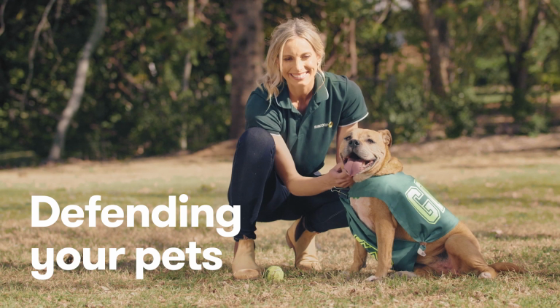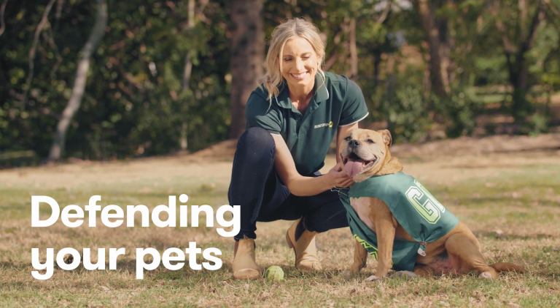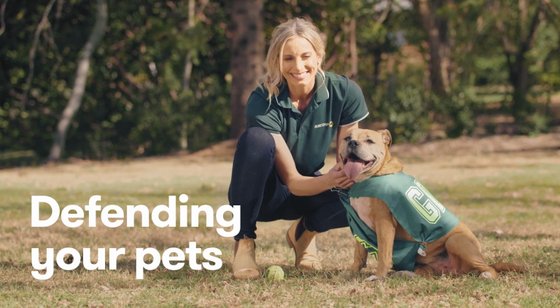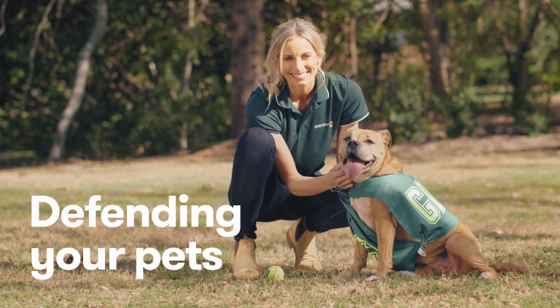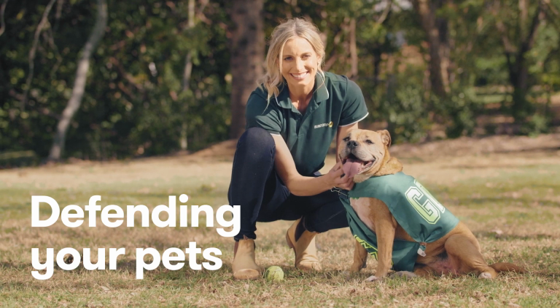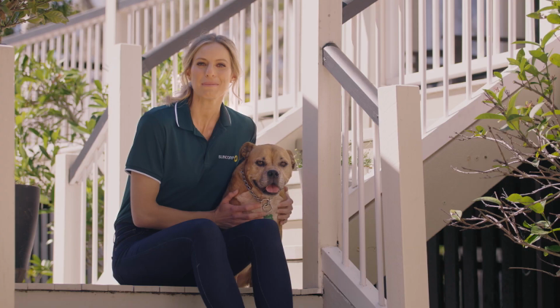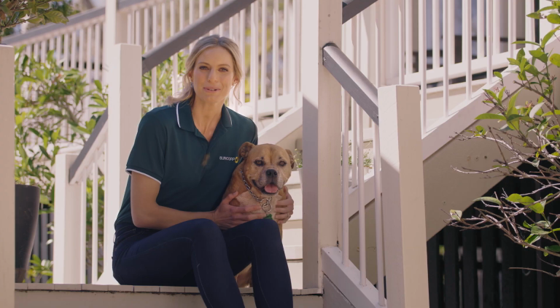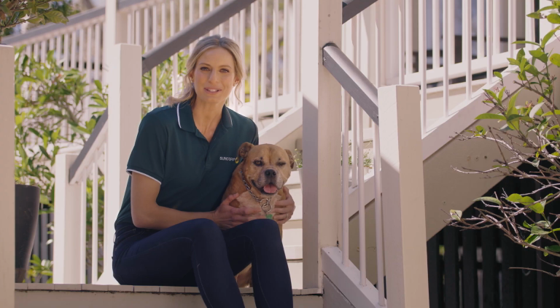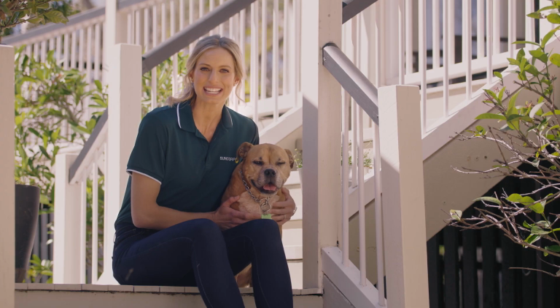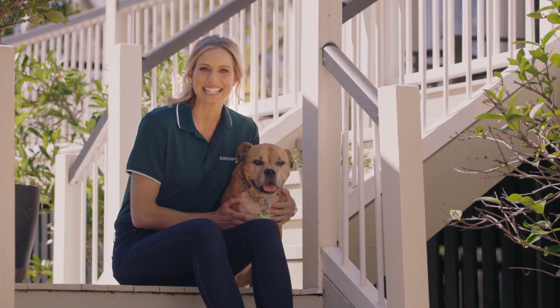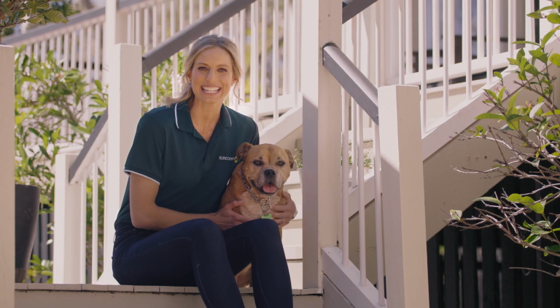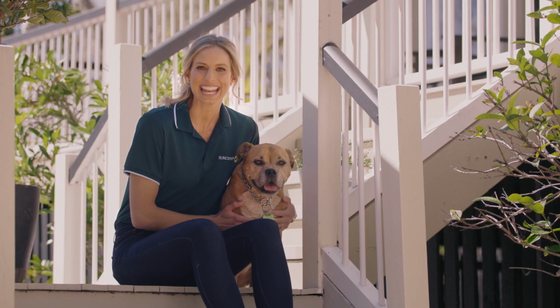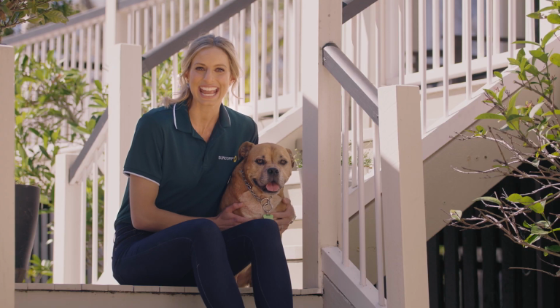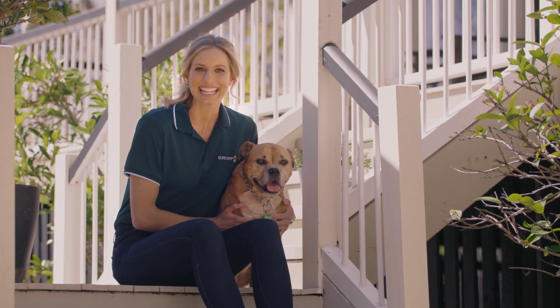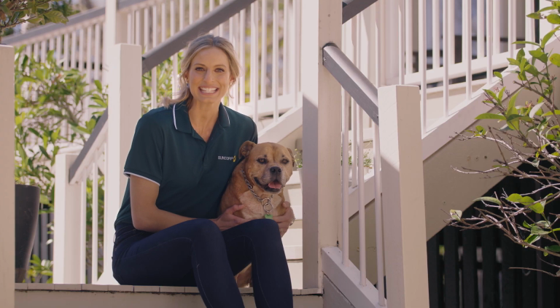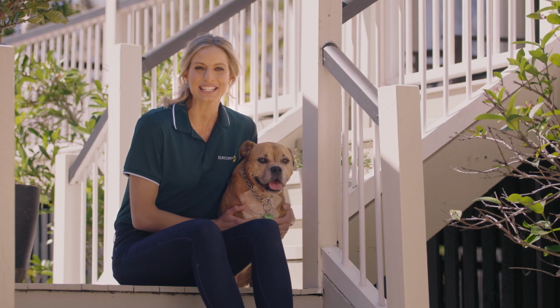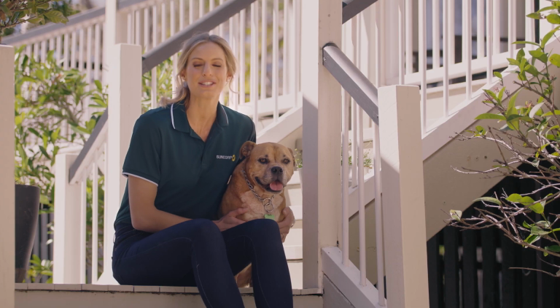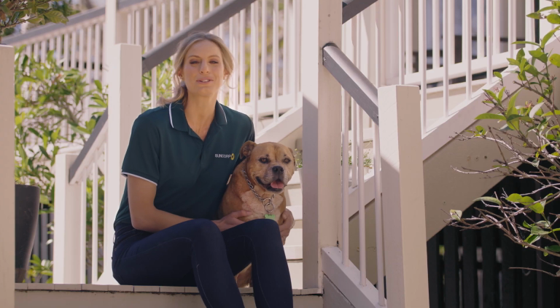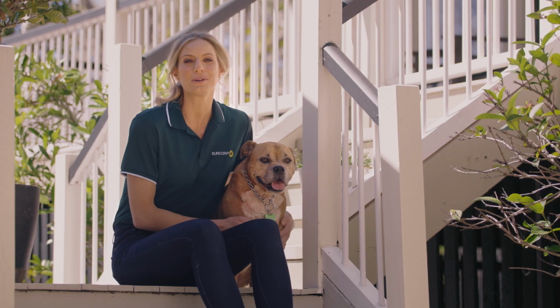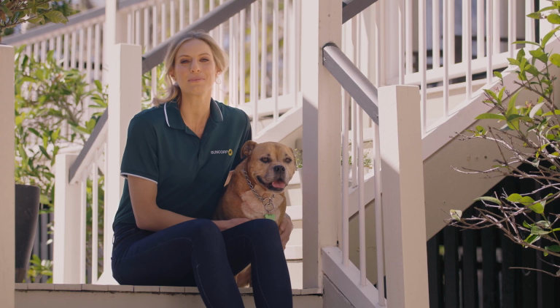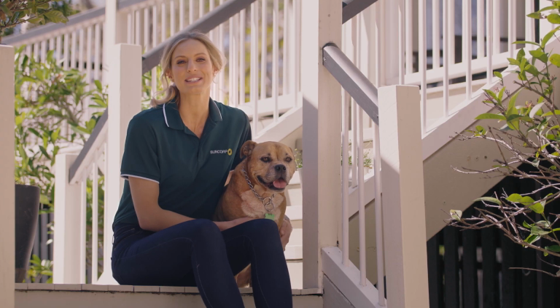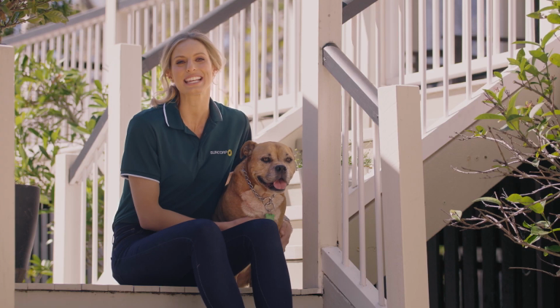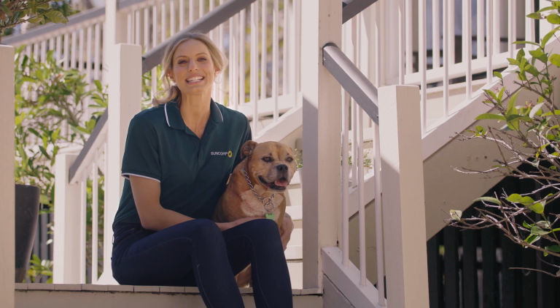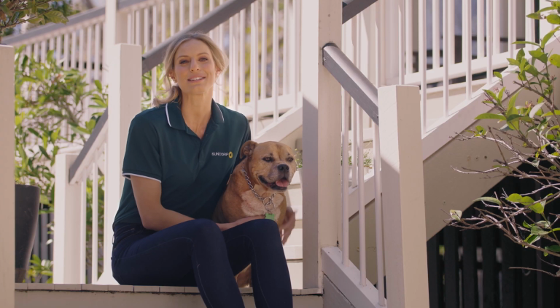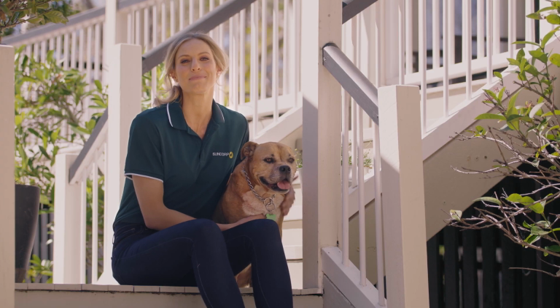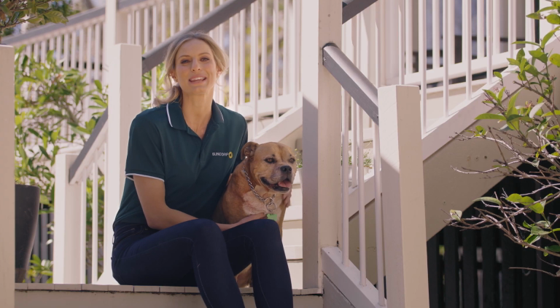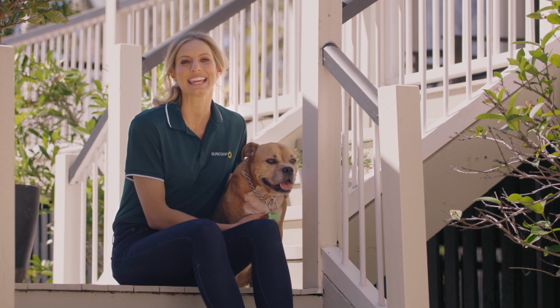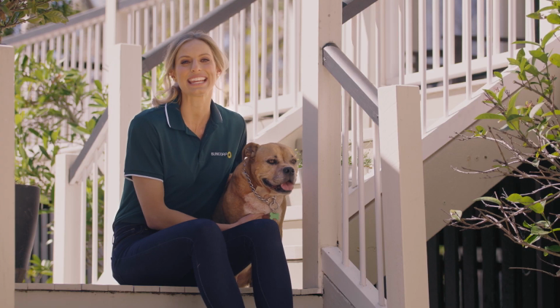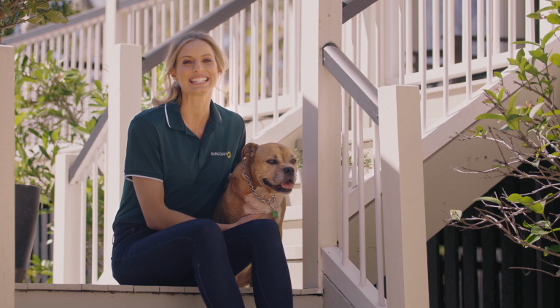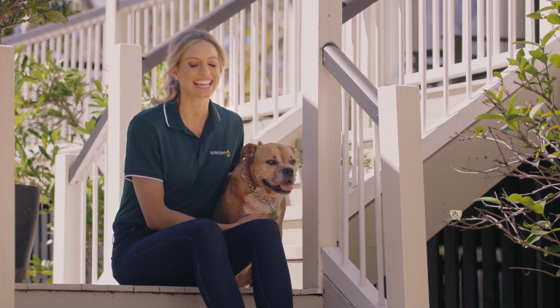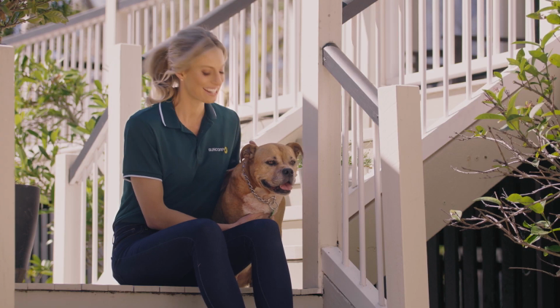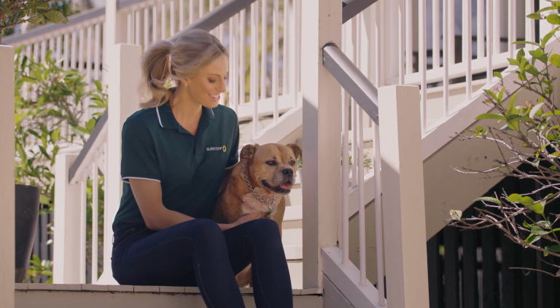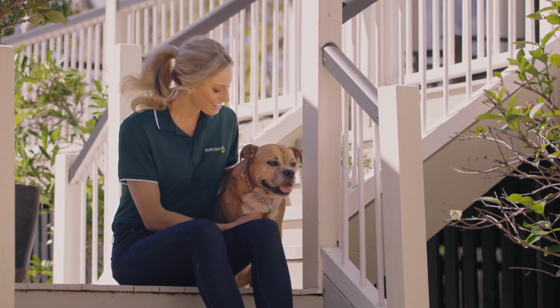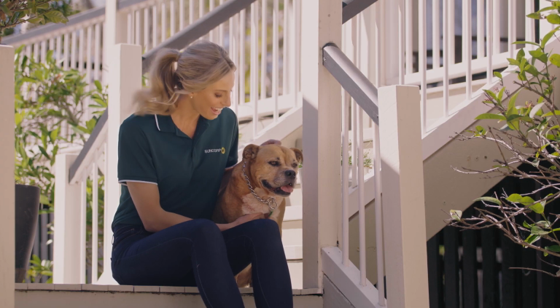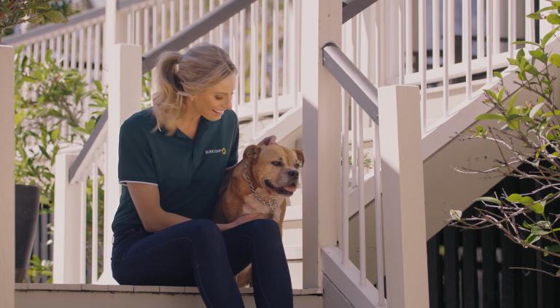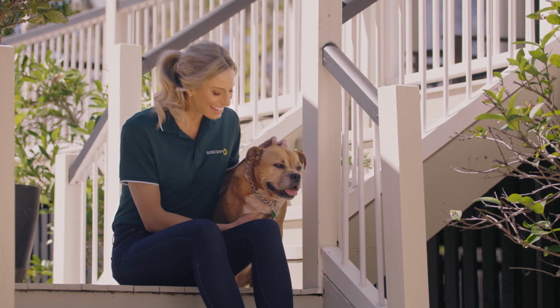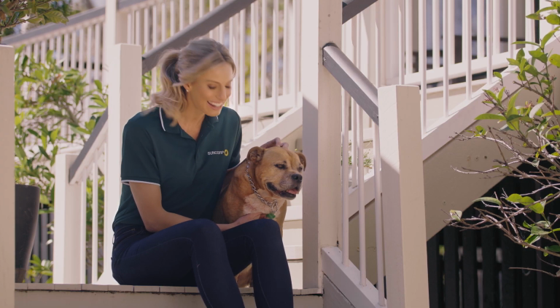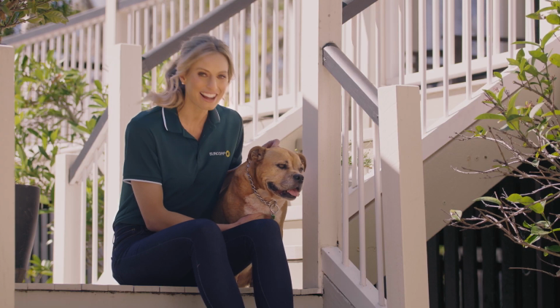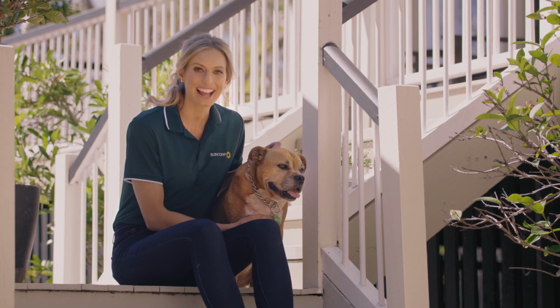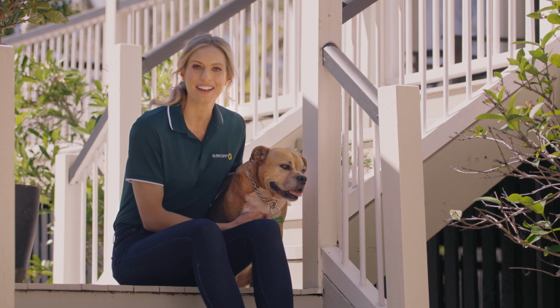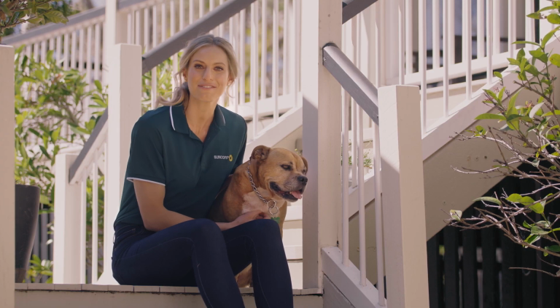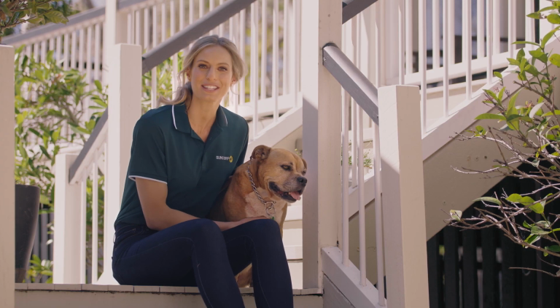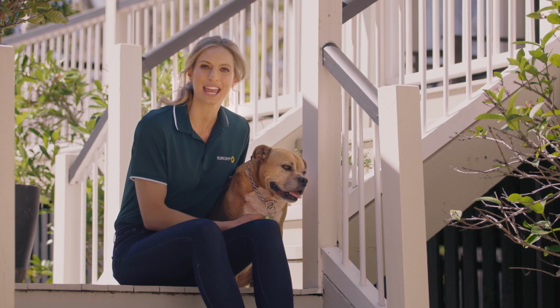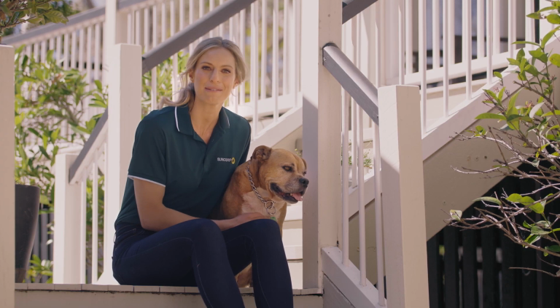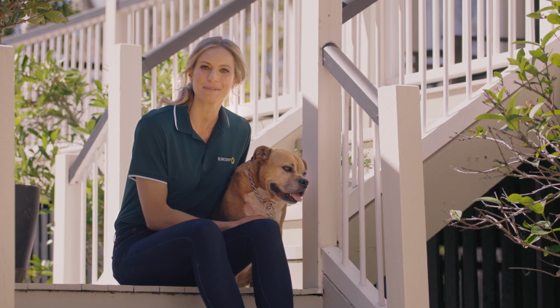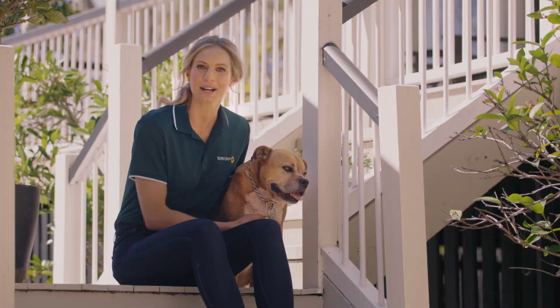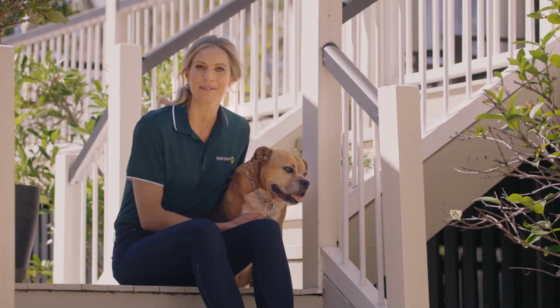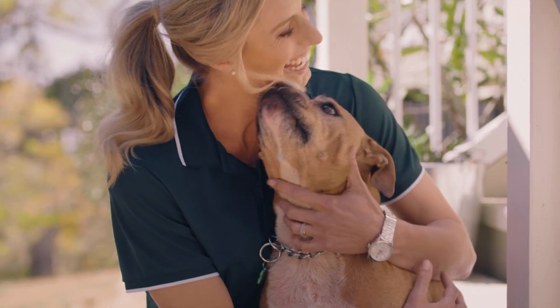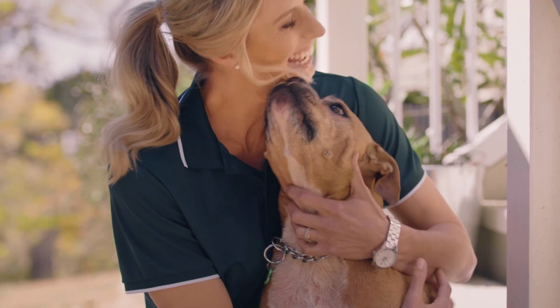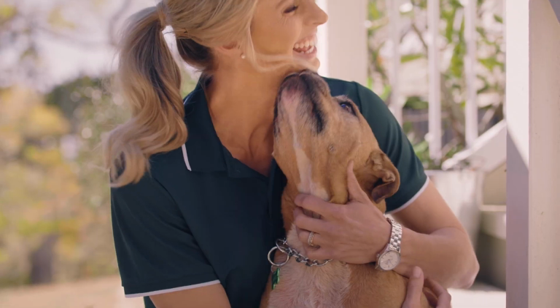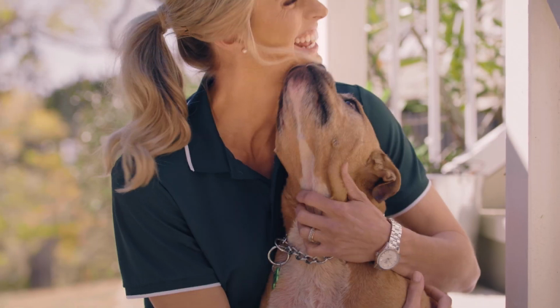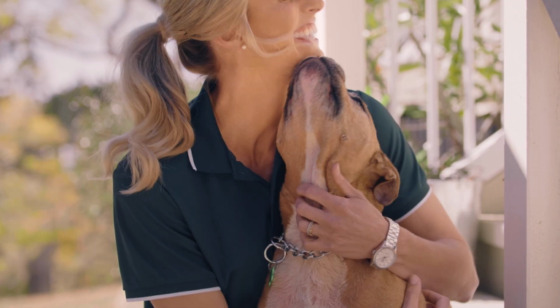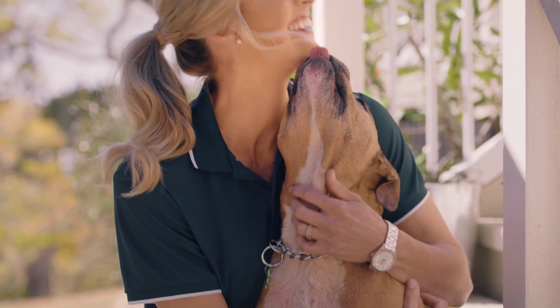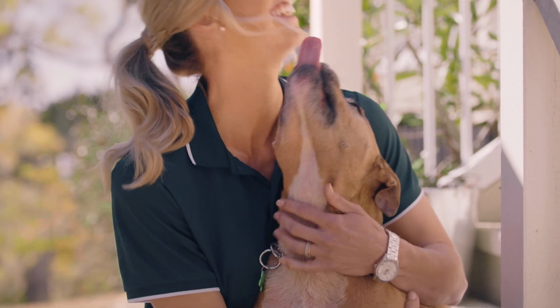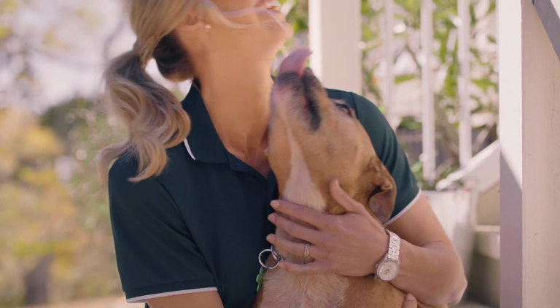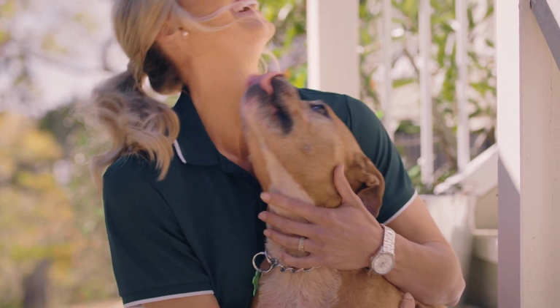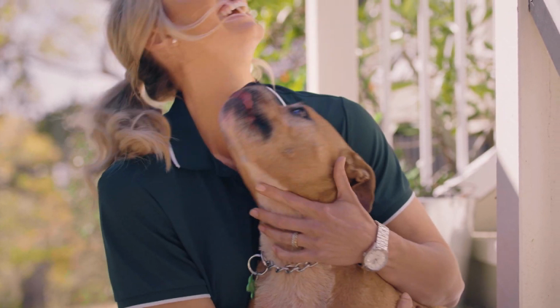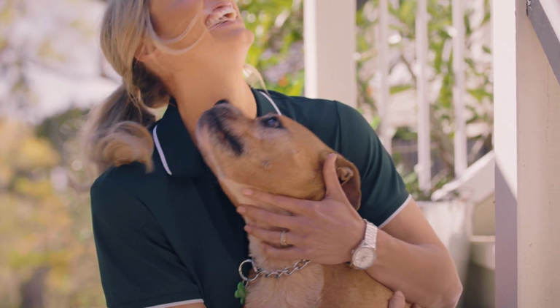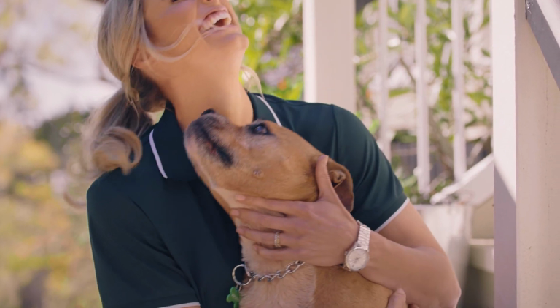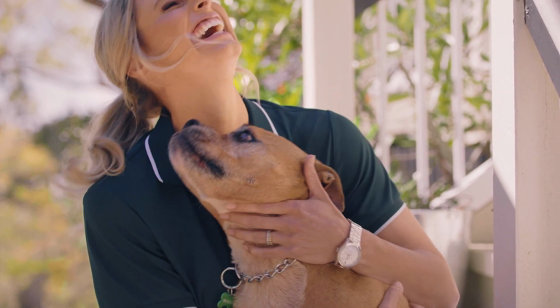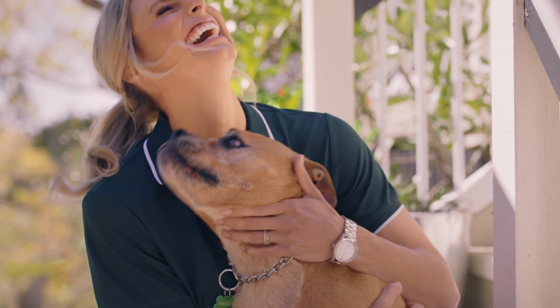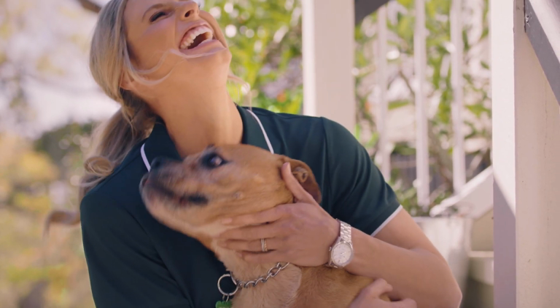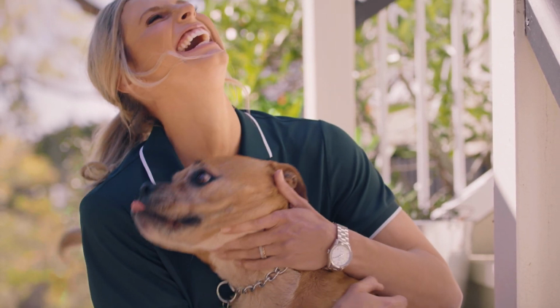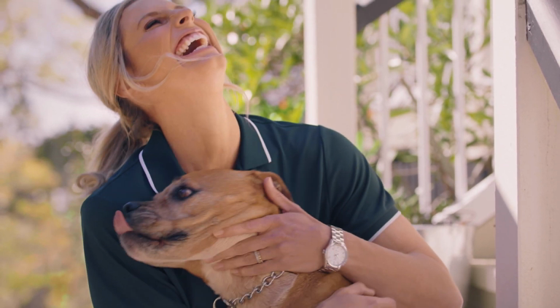When netball season ends, storm season begins and Charlie and I have teamed up with Suncorp to help you prepare.